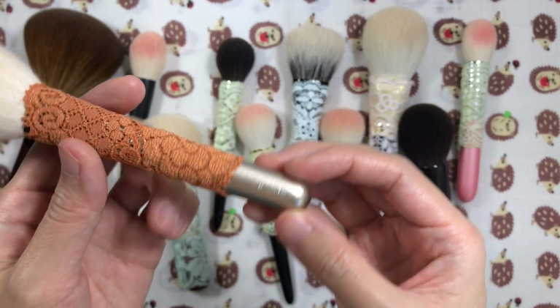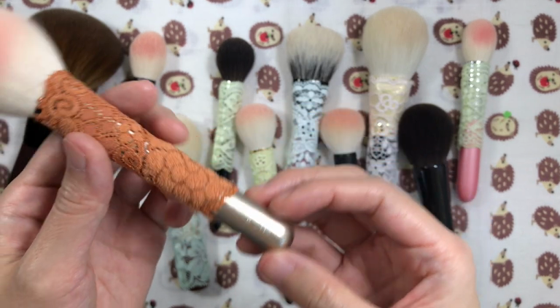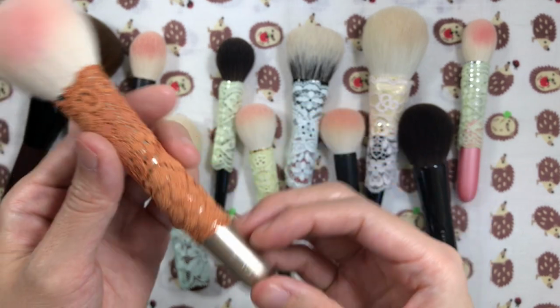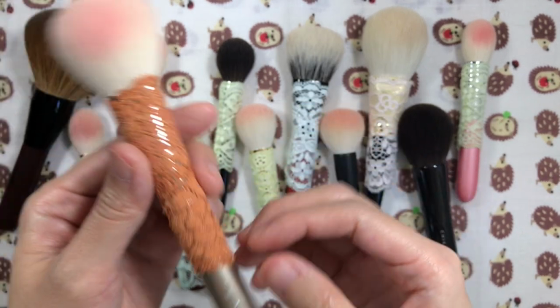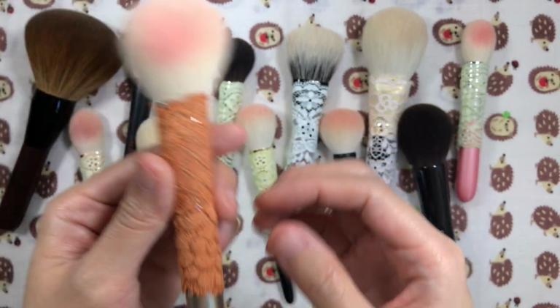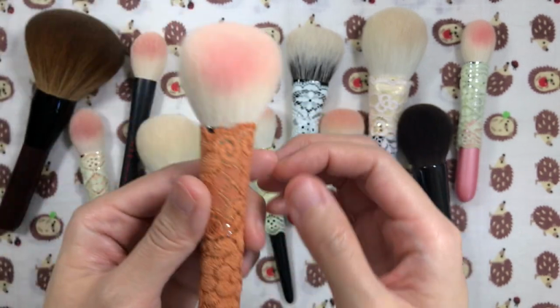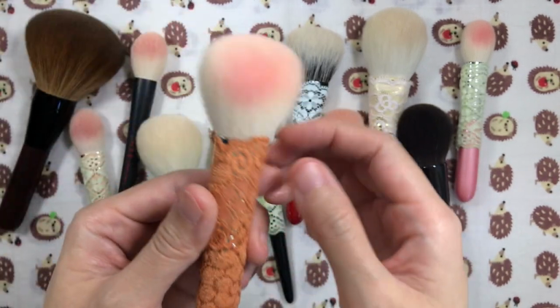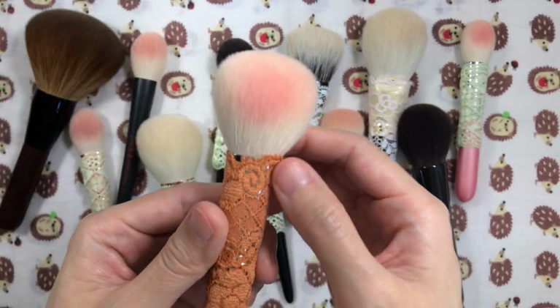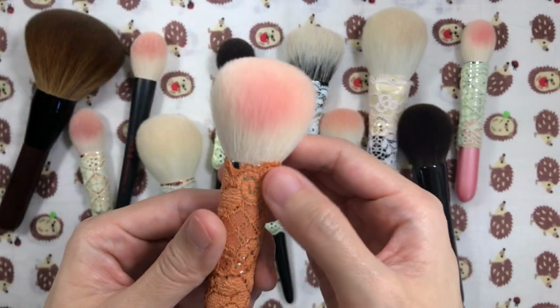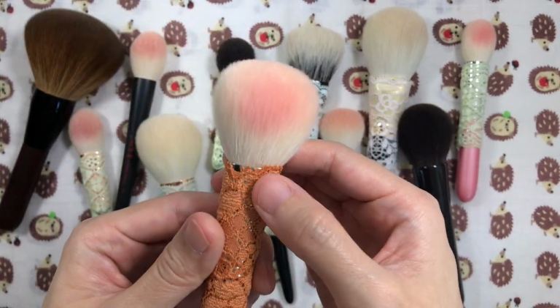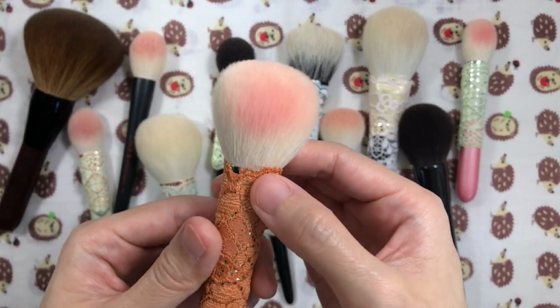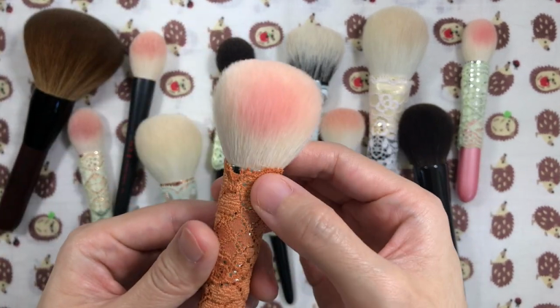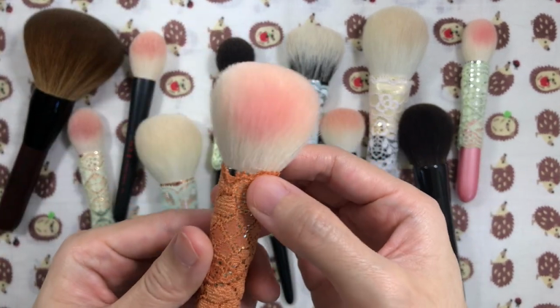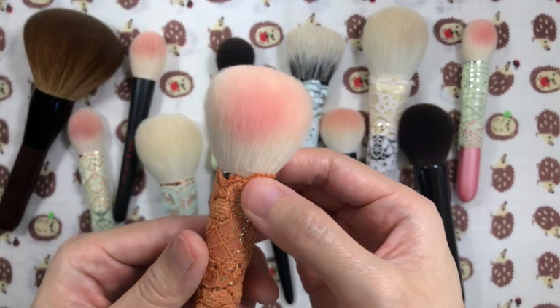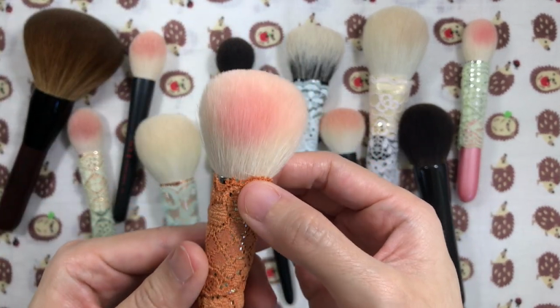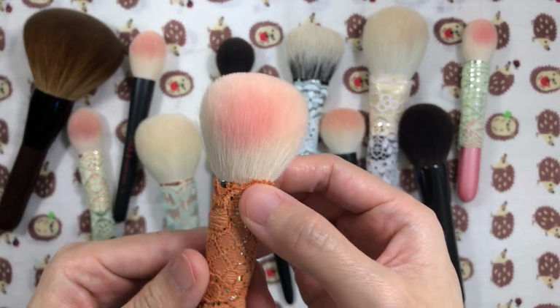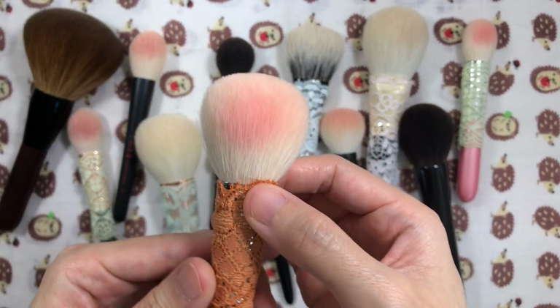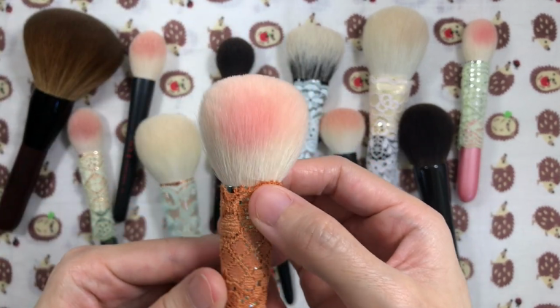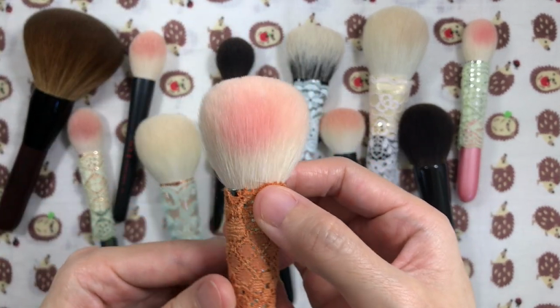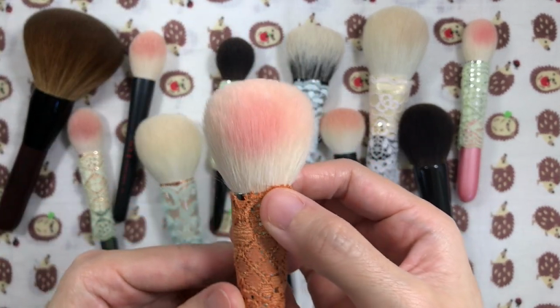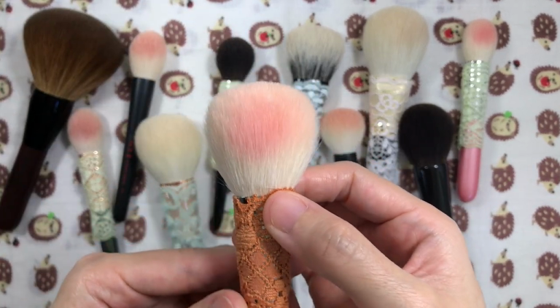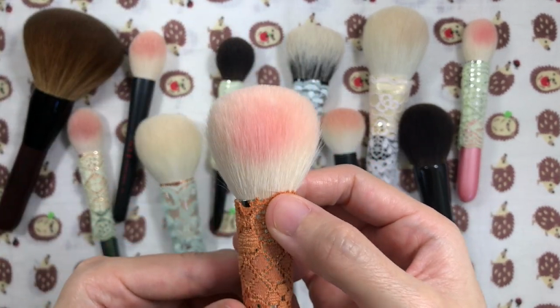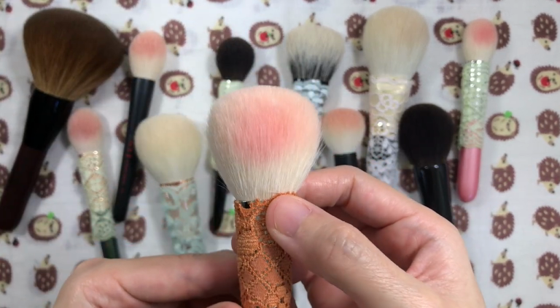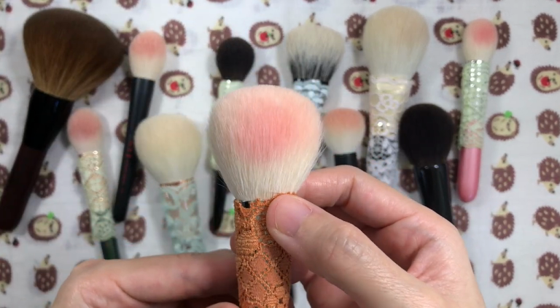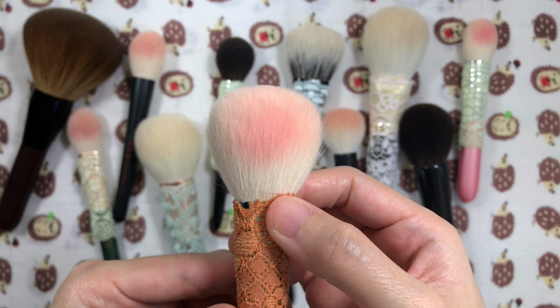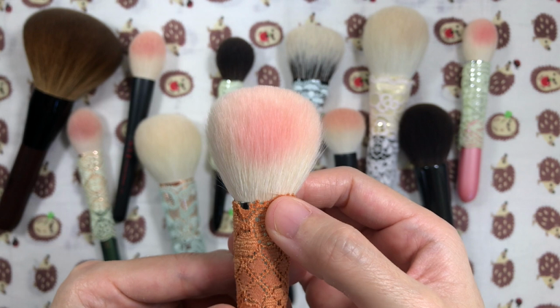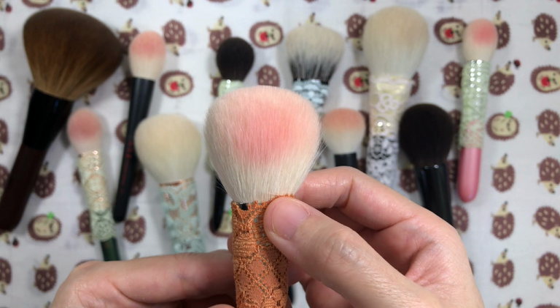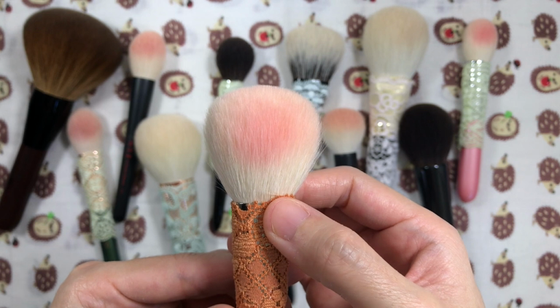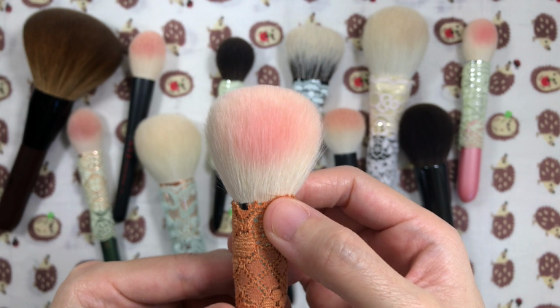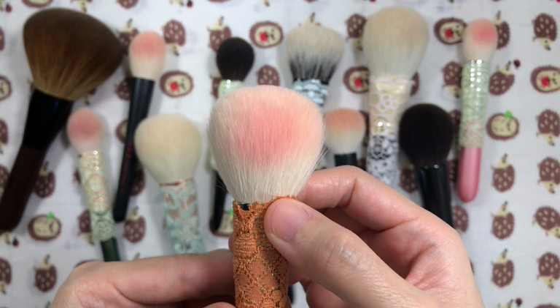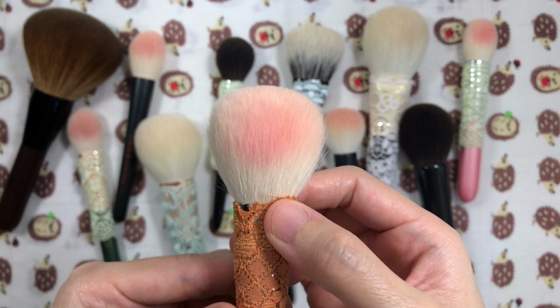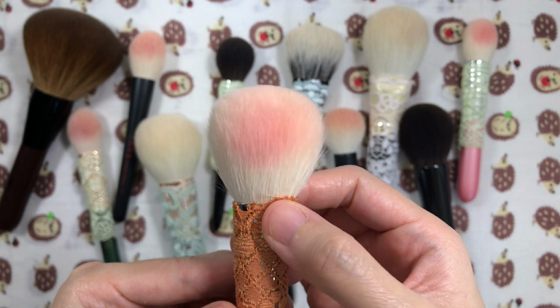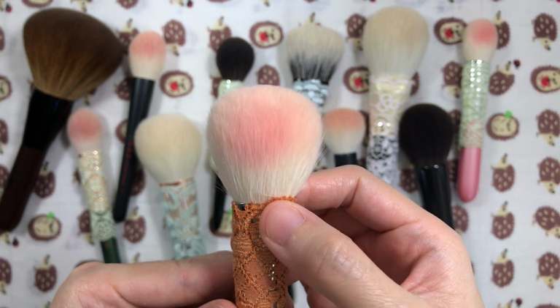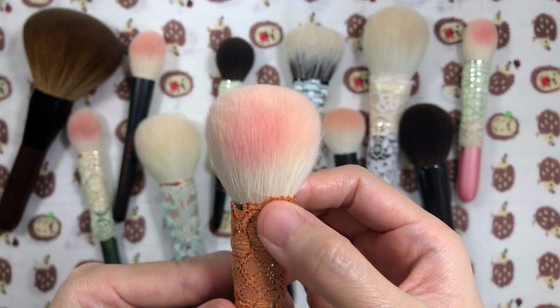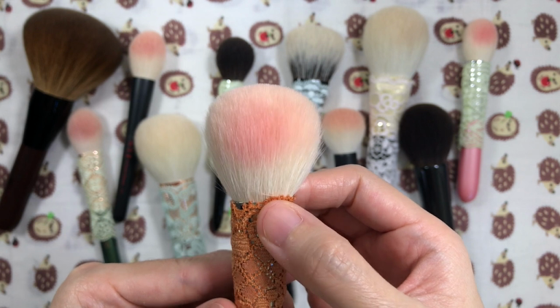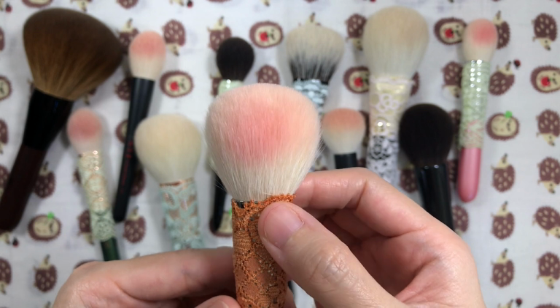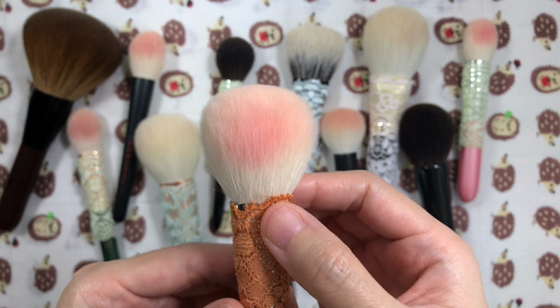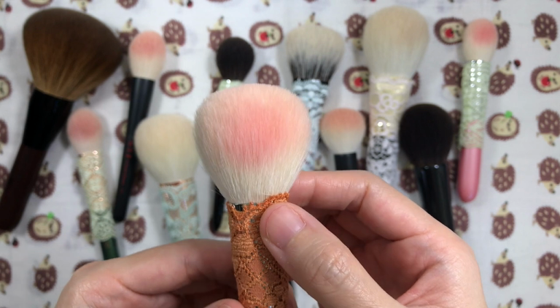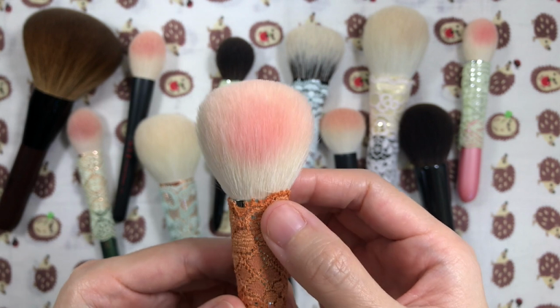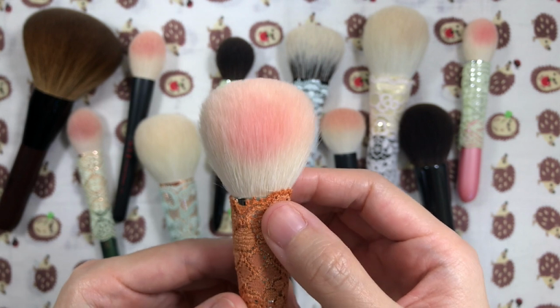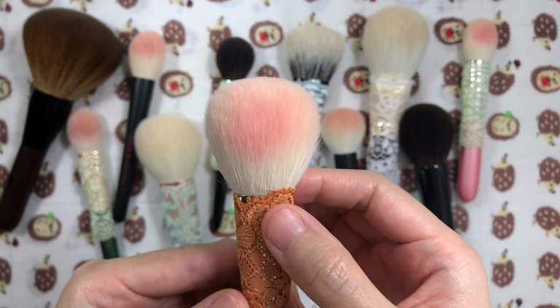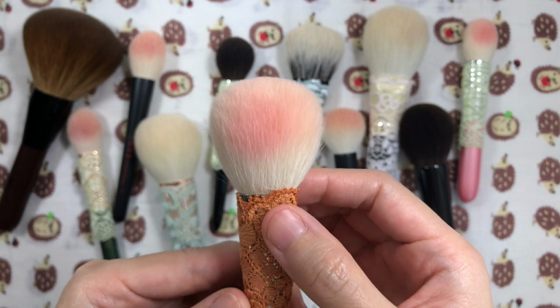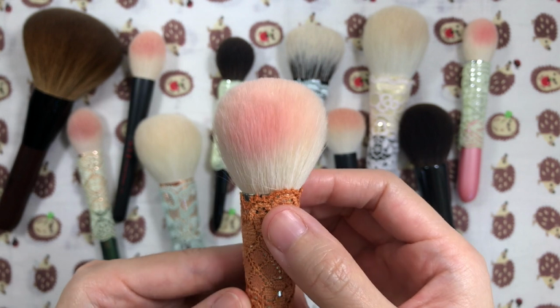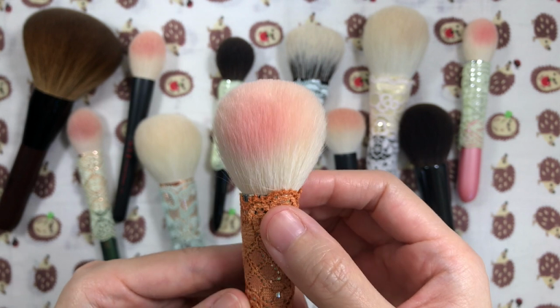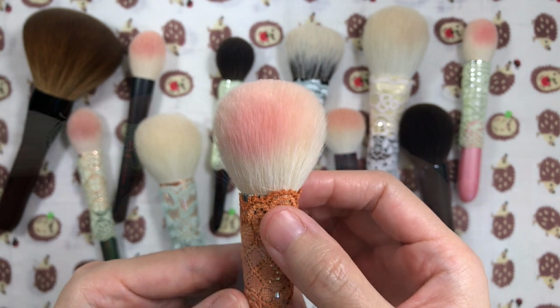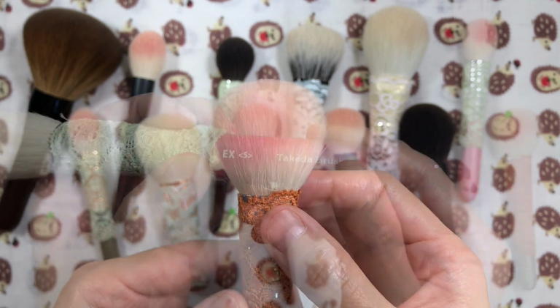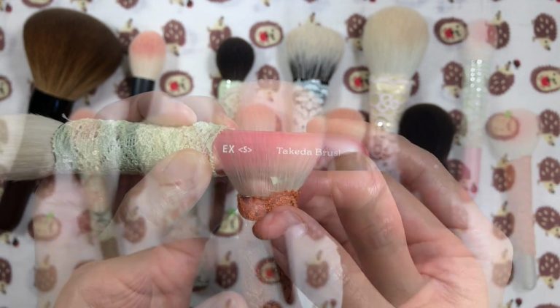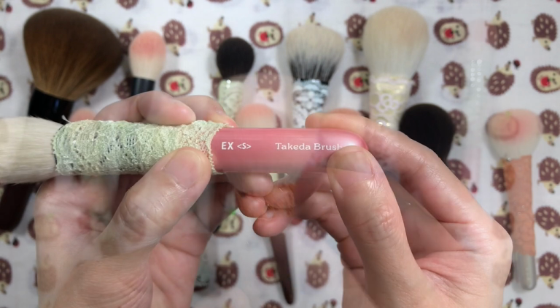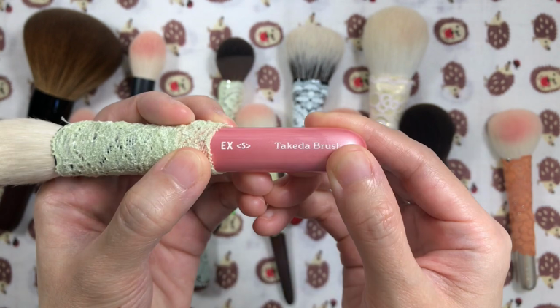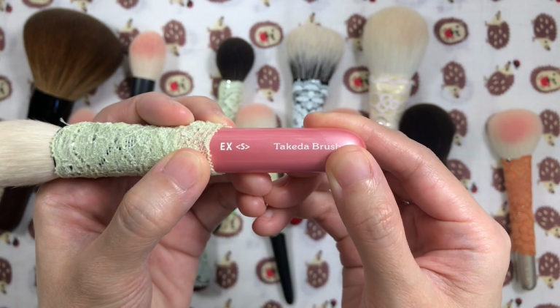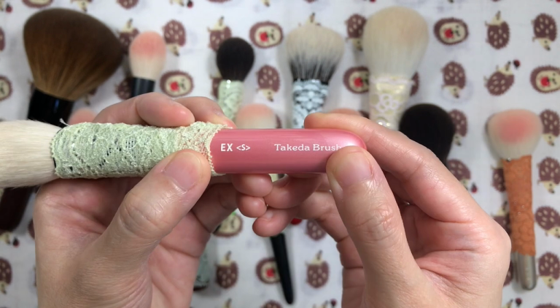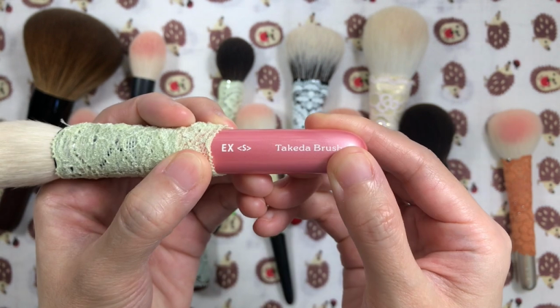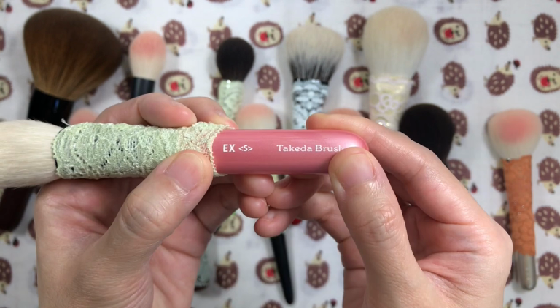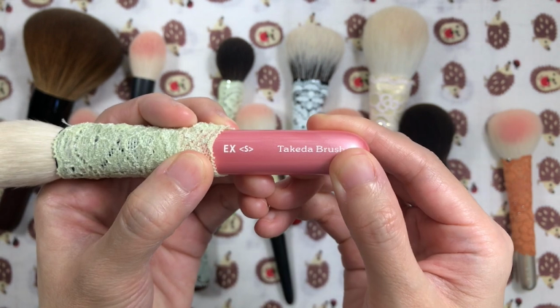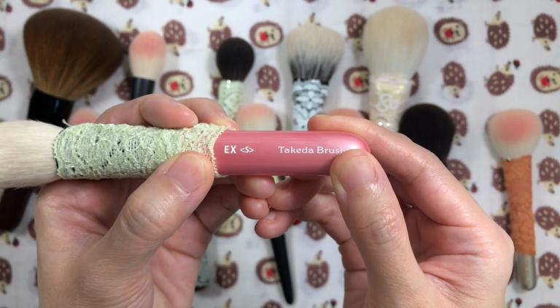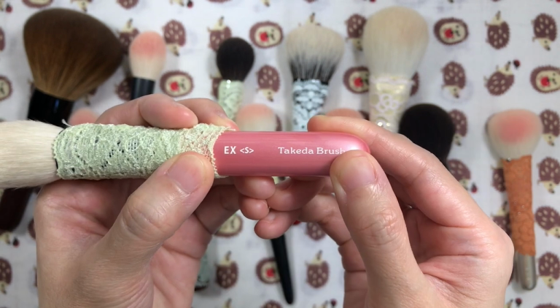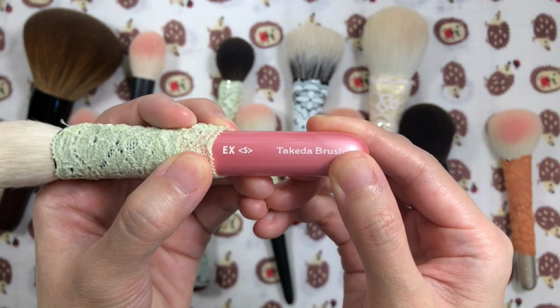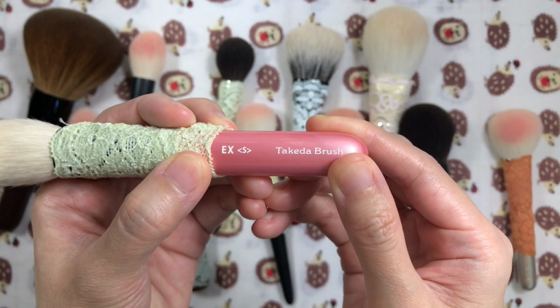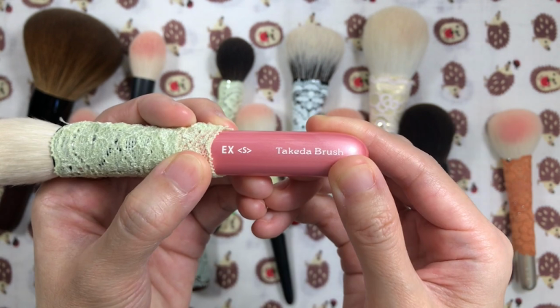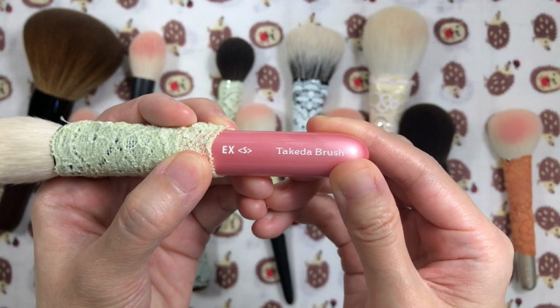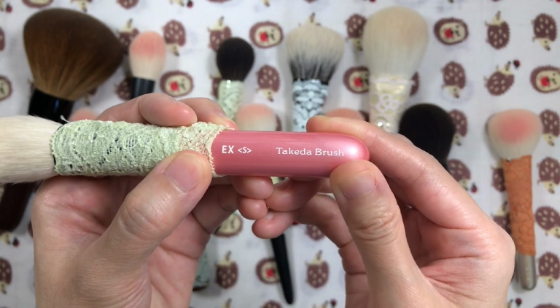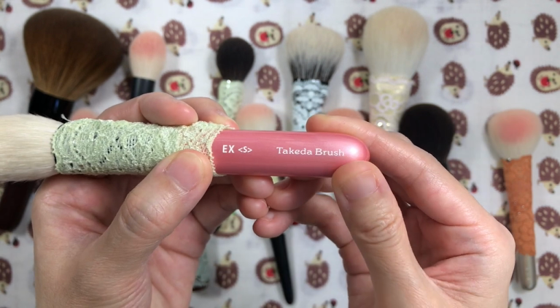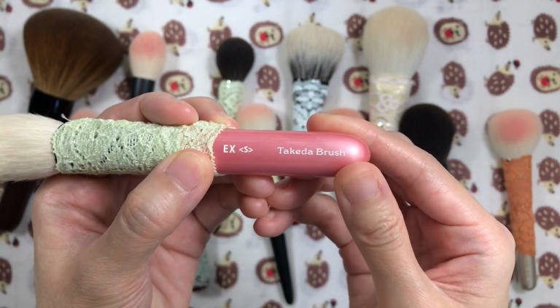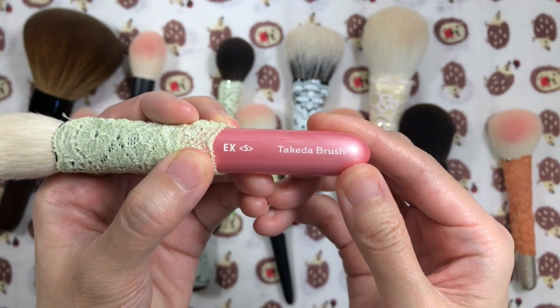Today I'll be focusing on top brushes I can't live without. This is a video I've been thinking of making for a long time, as well as a requested one.